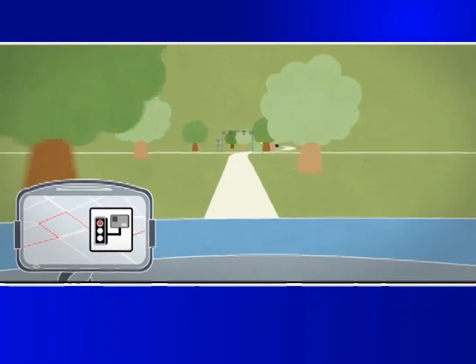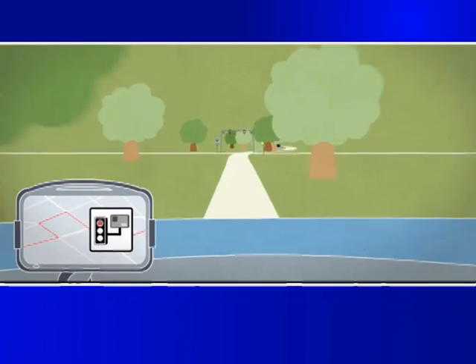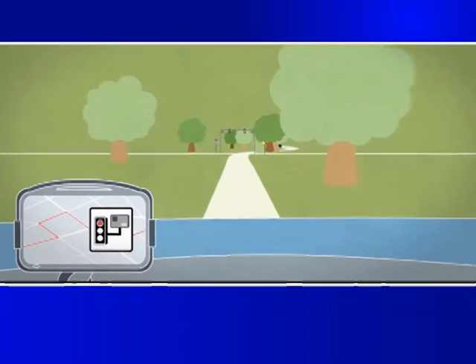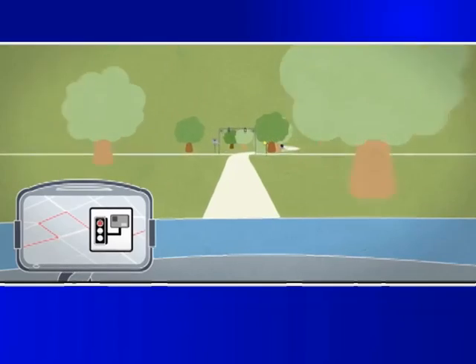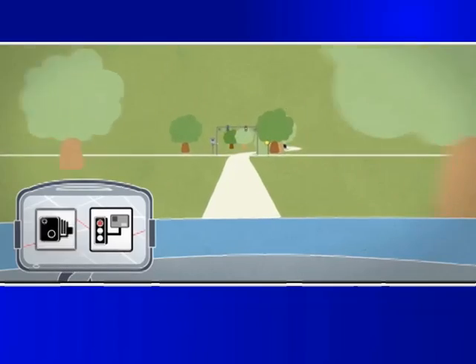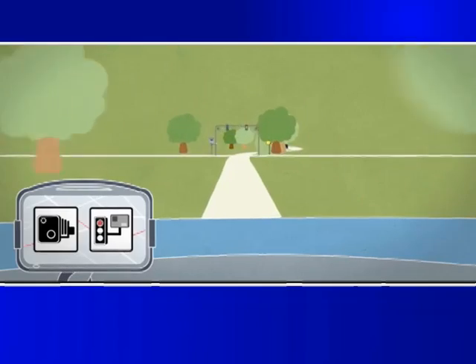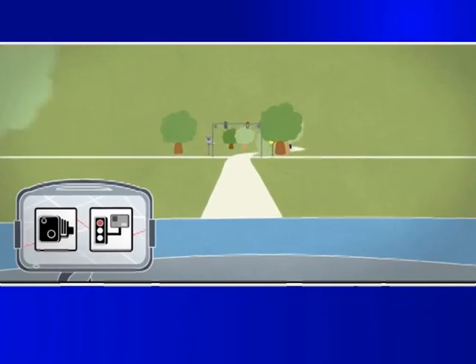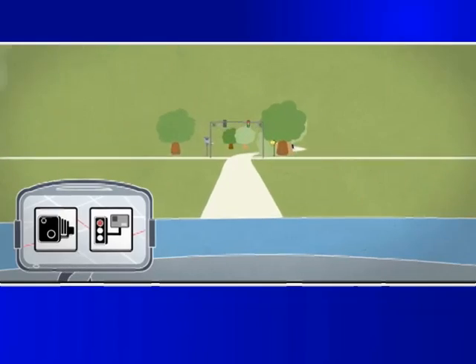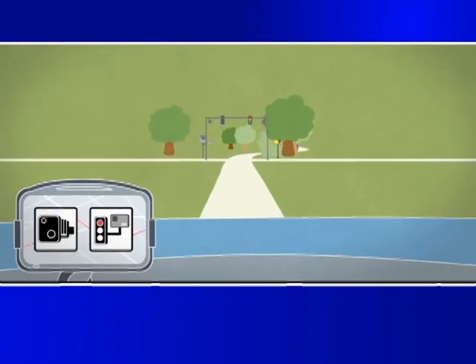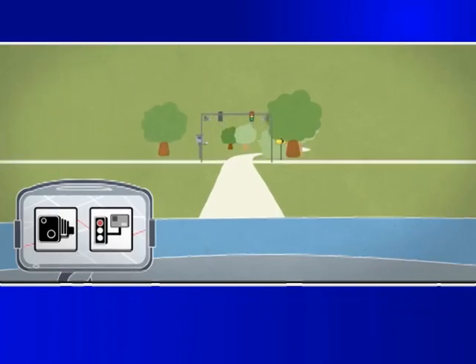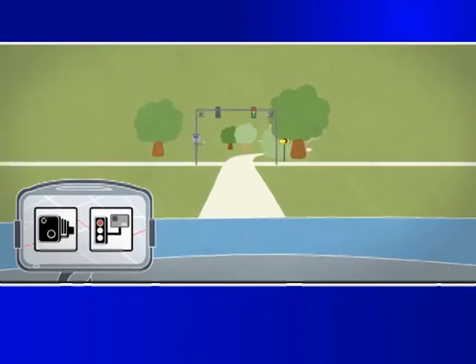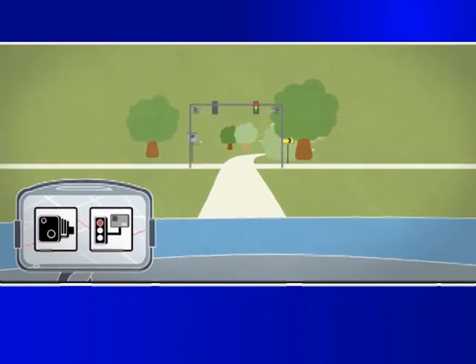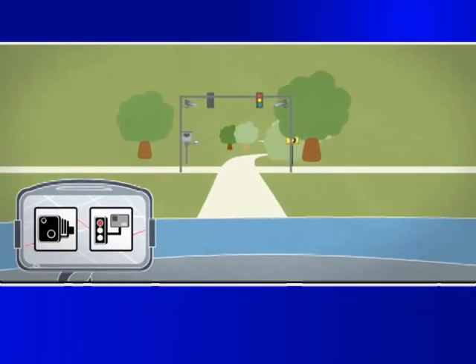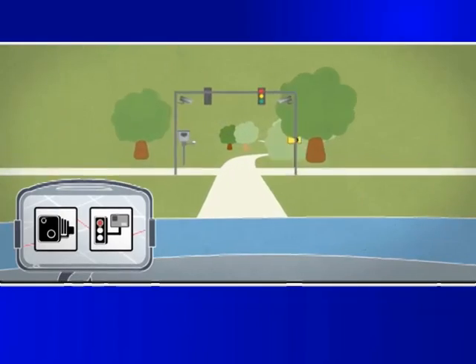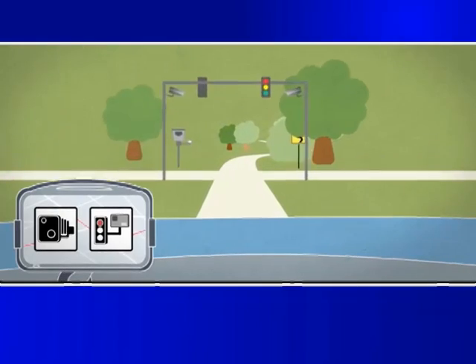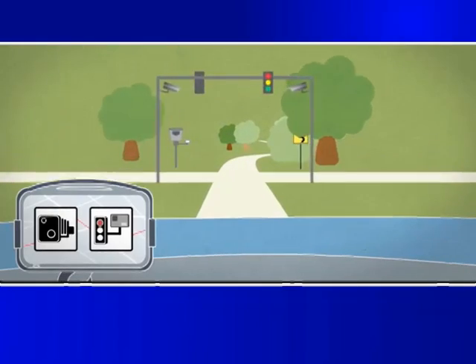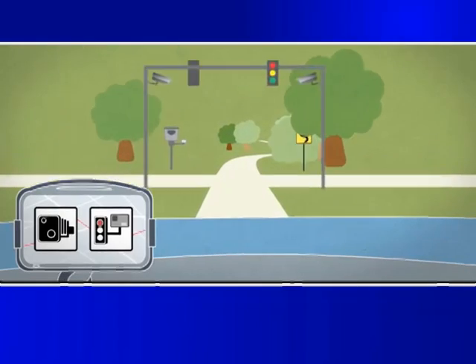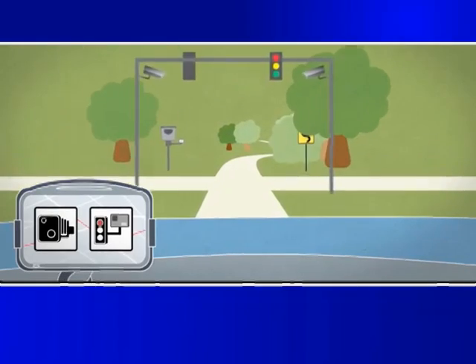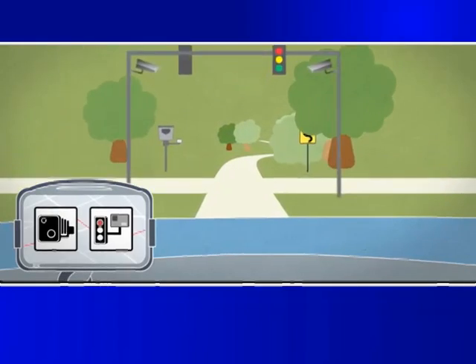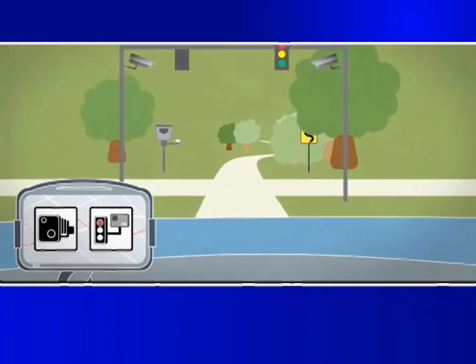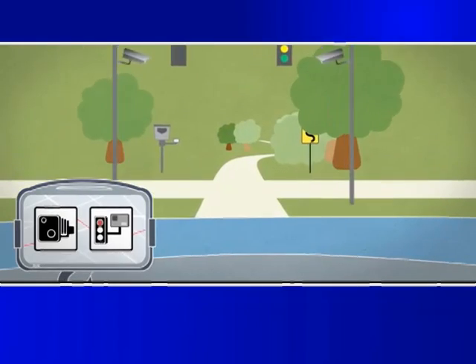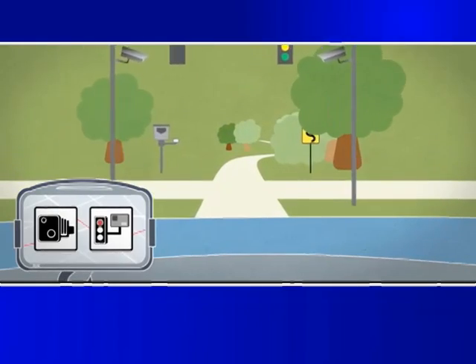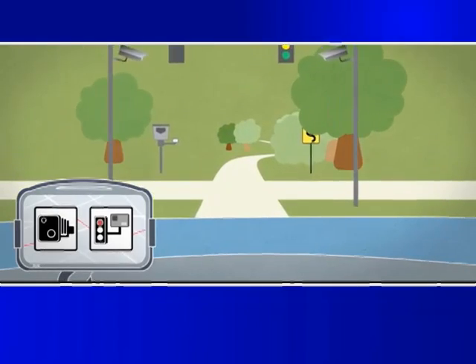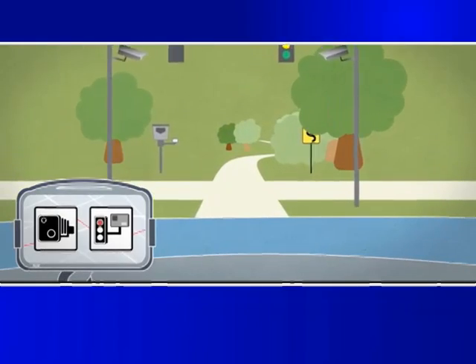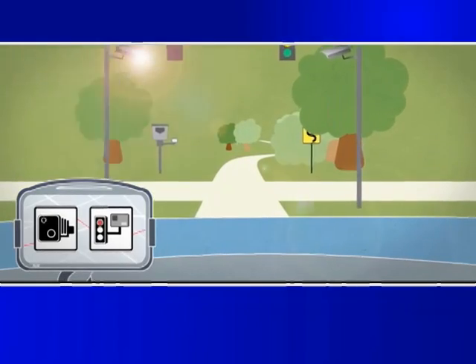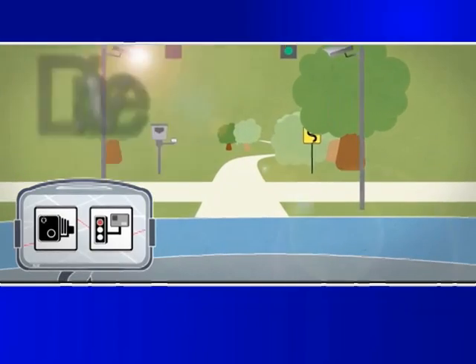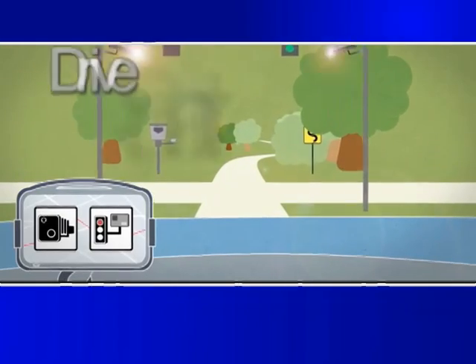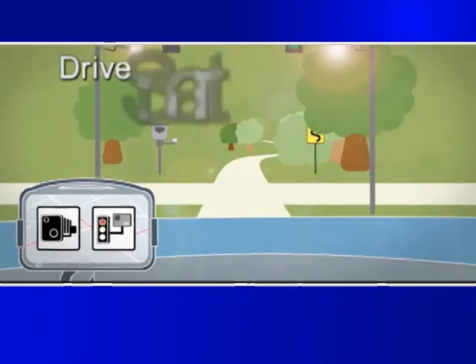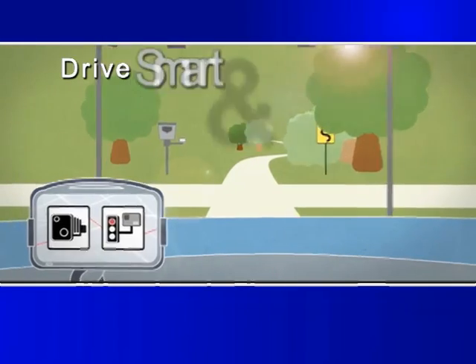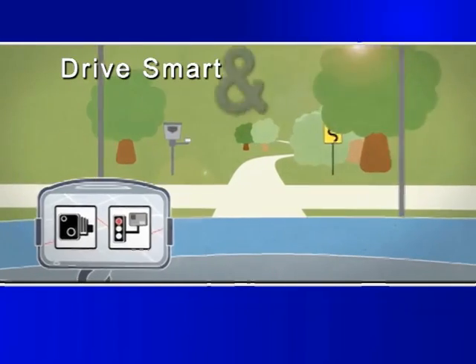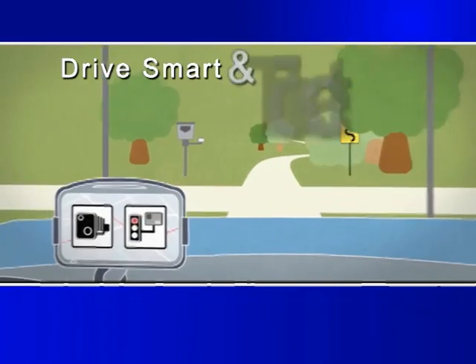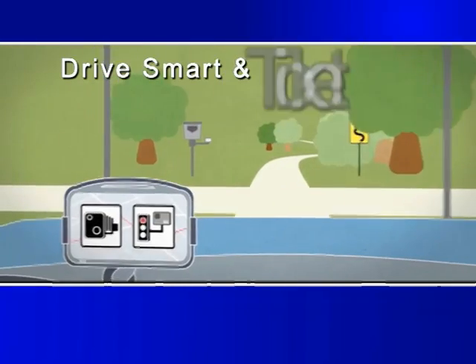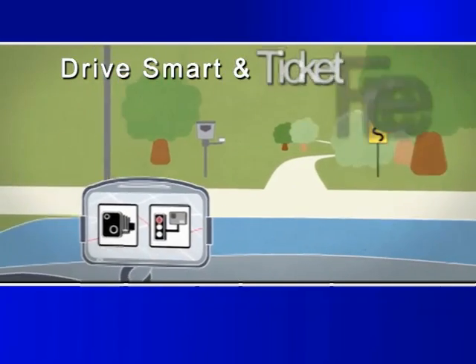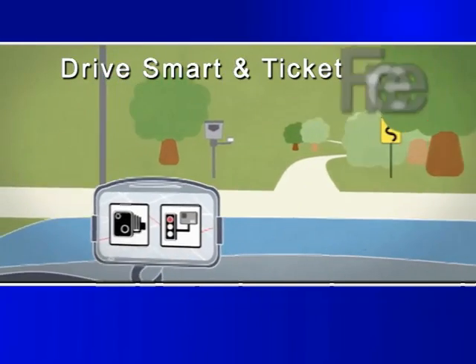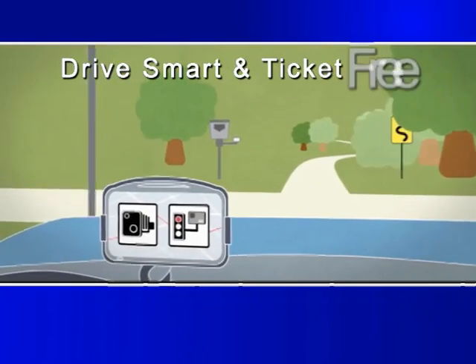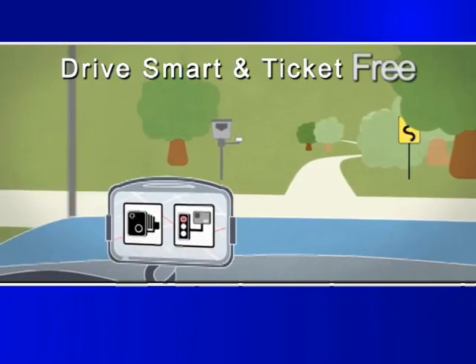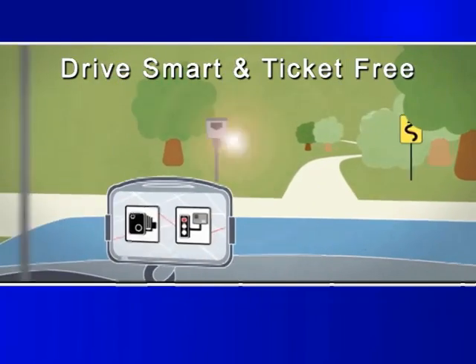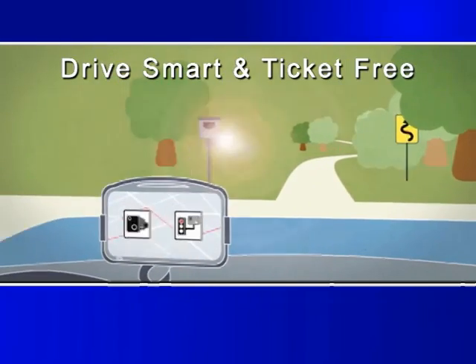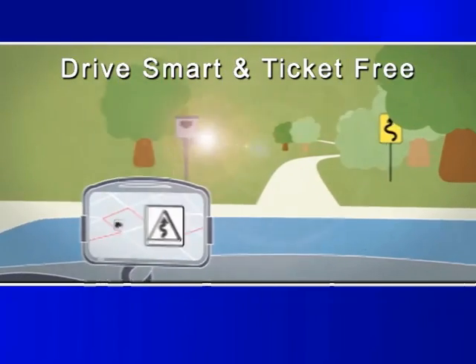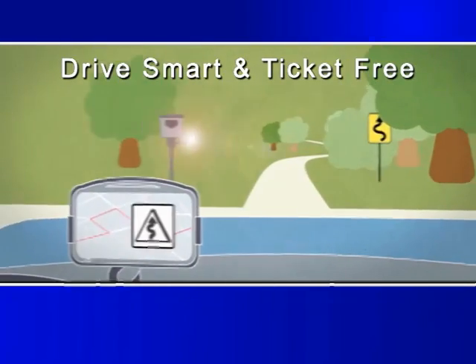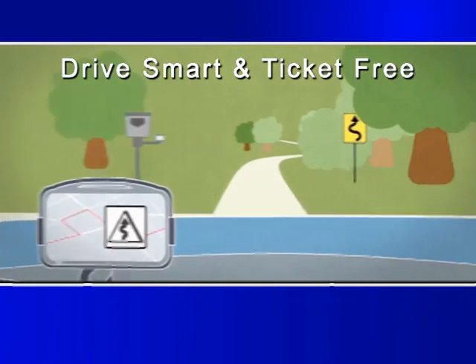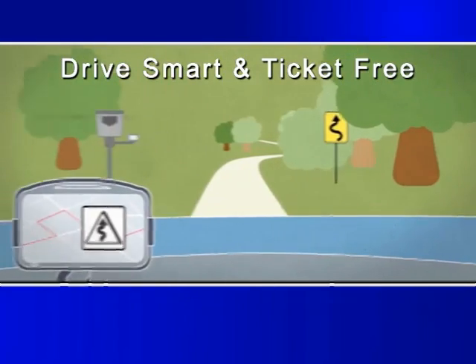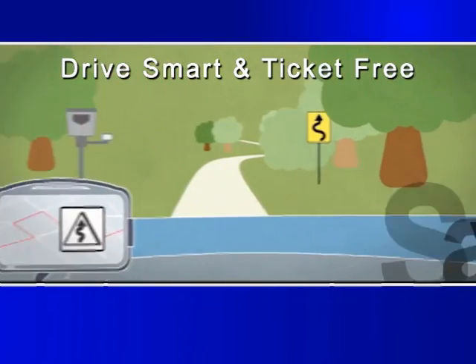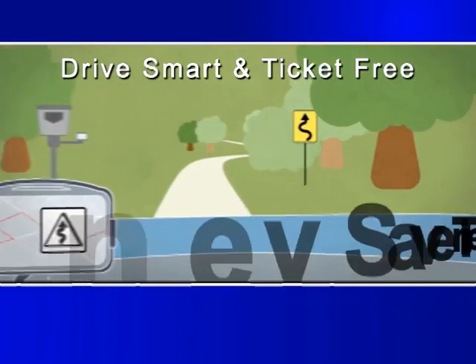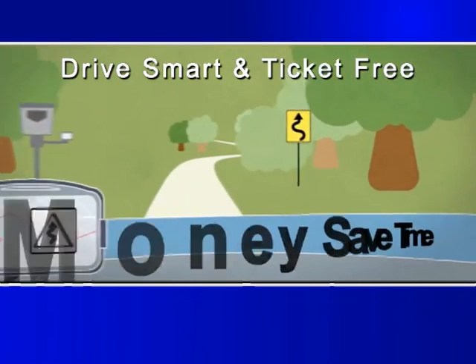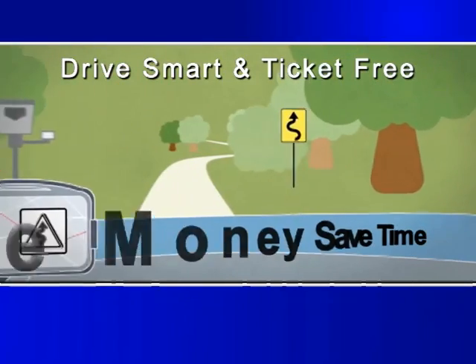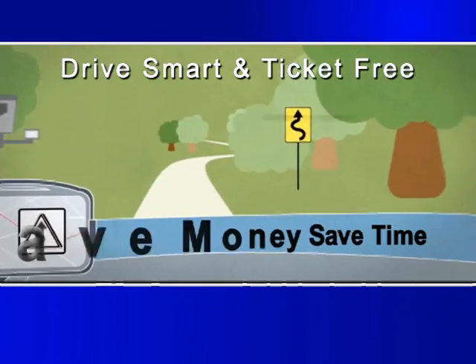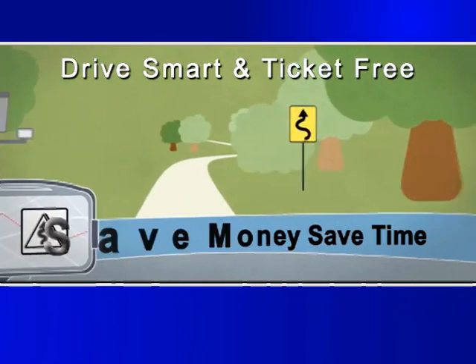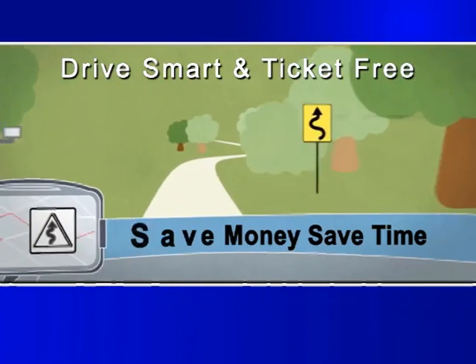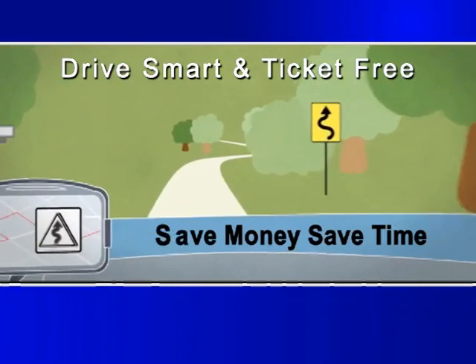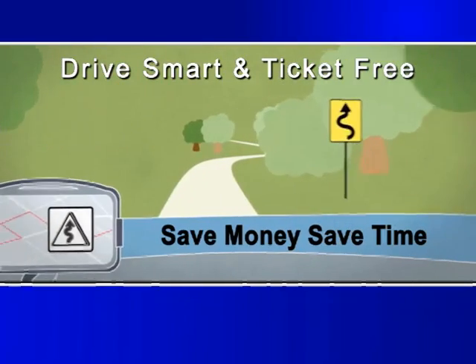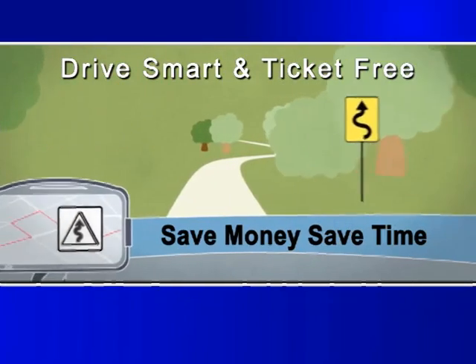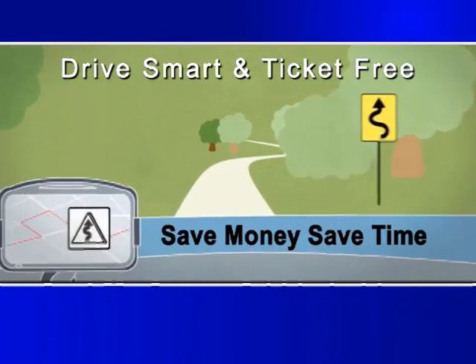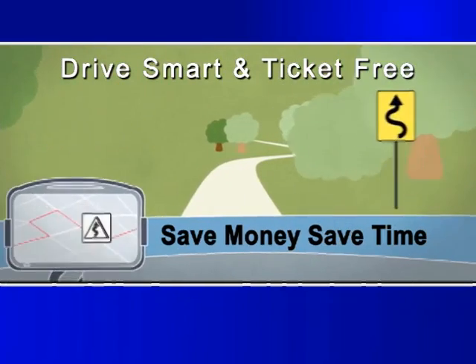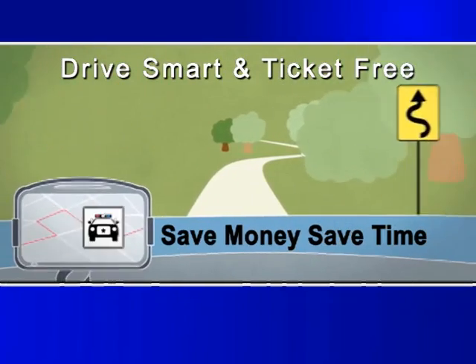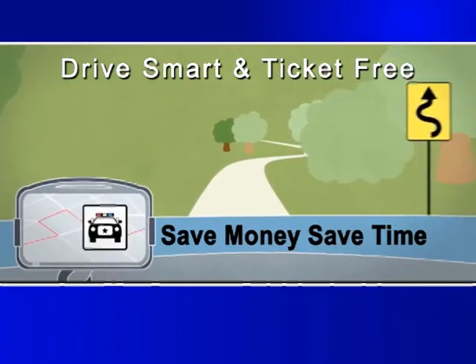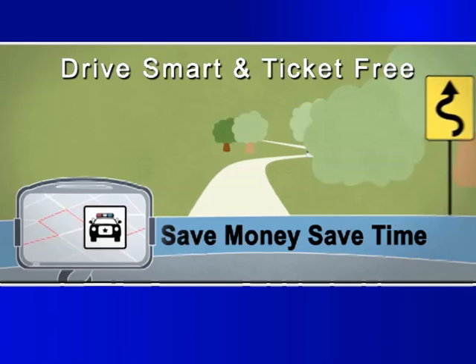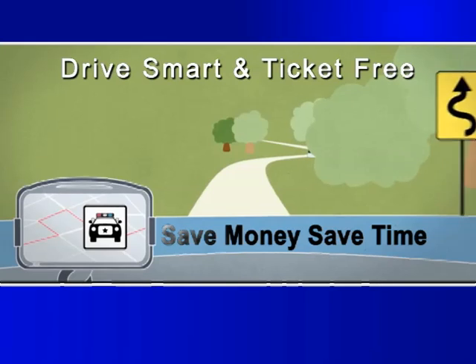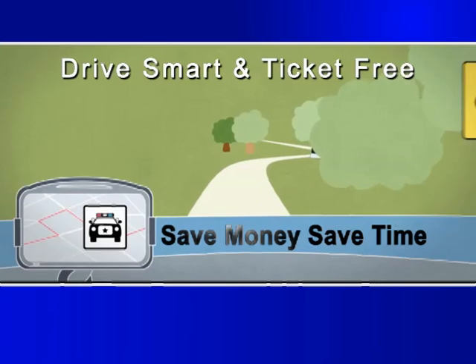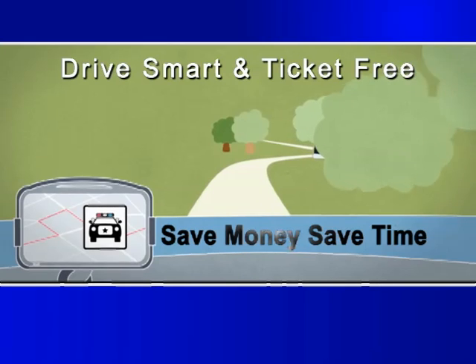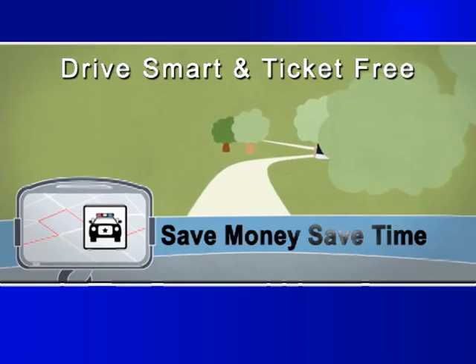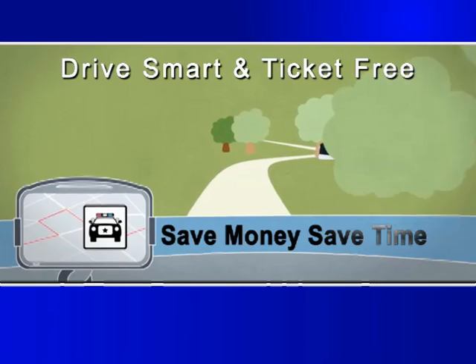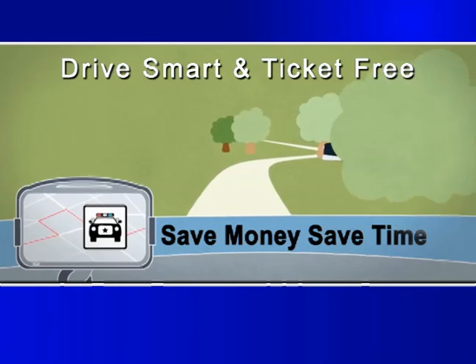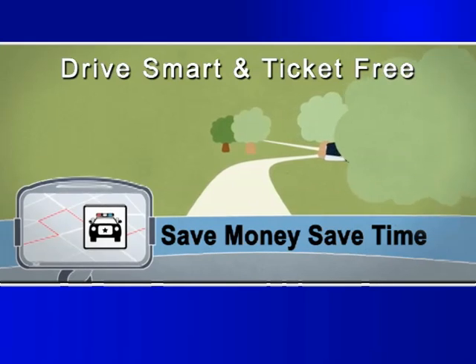Alert. Red light camera. Phantom Alert helps you drive smart and ticket-free, saving you money and time.